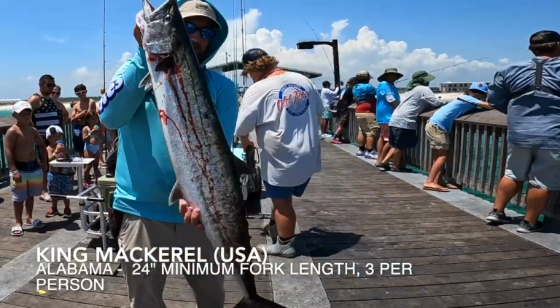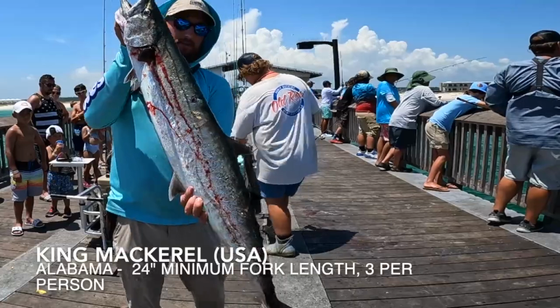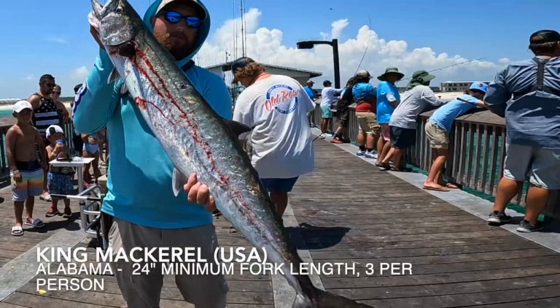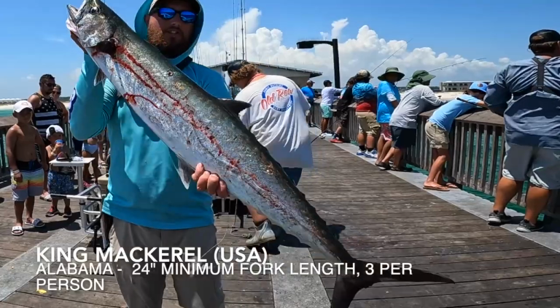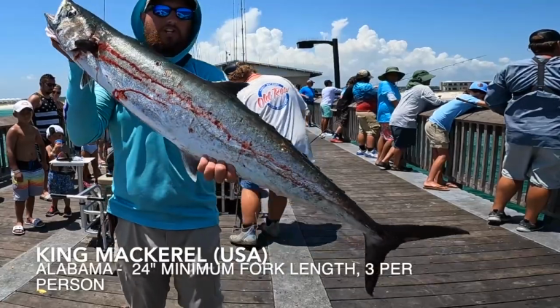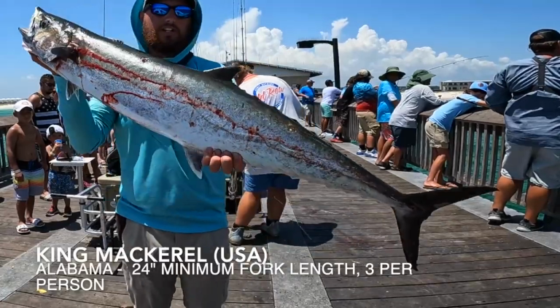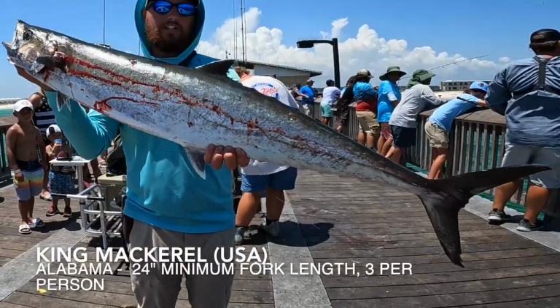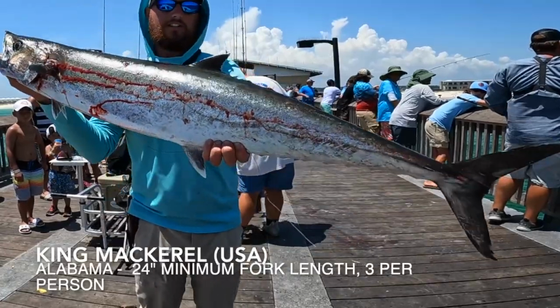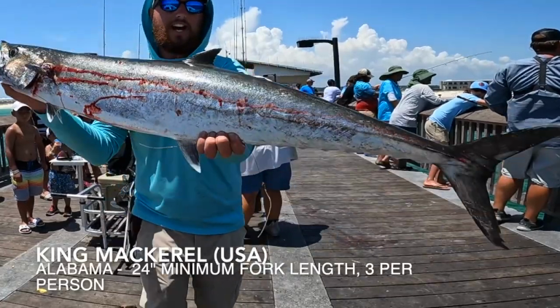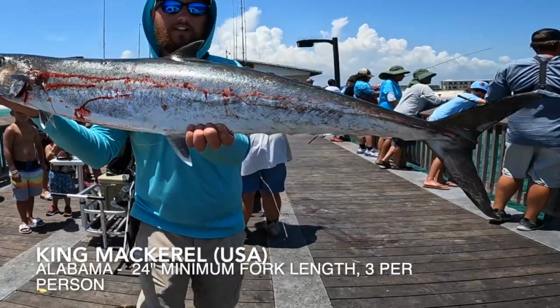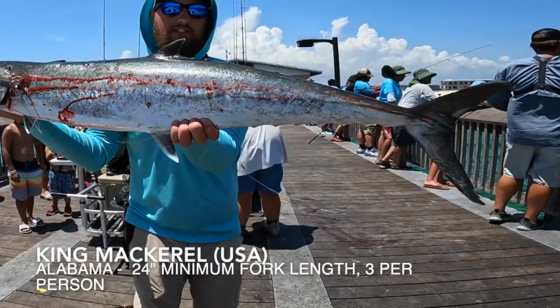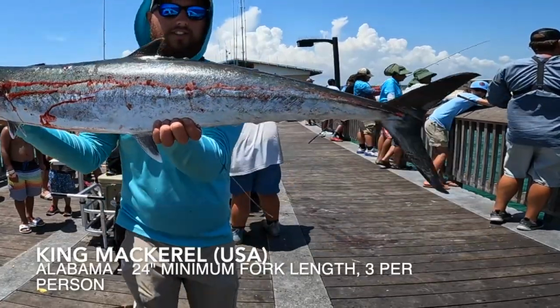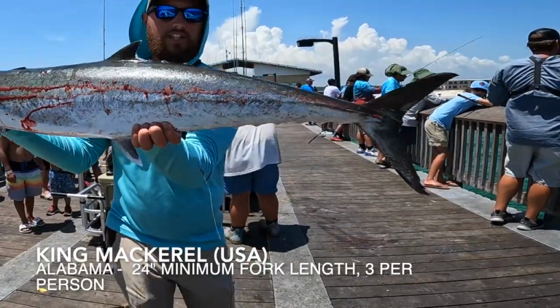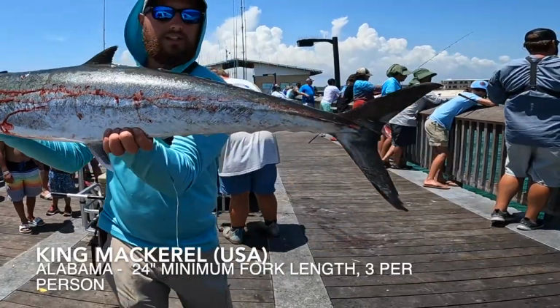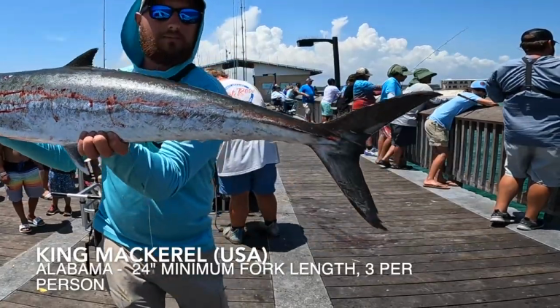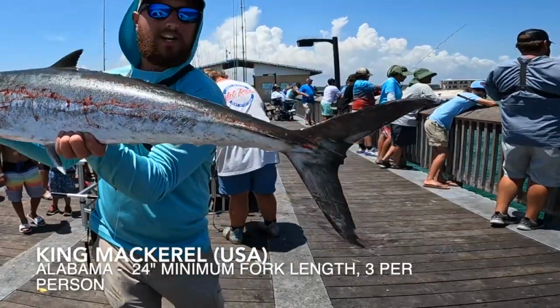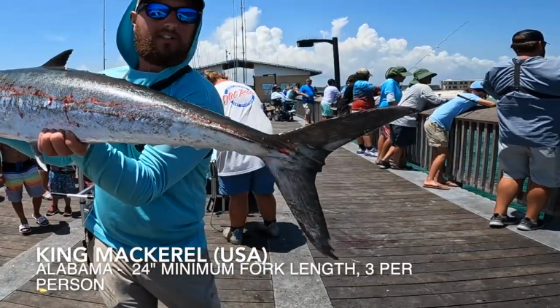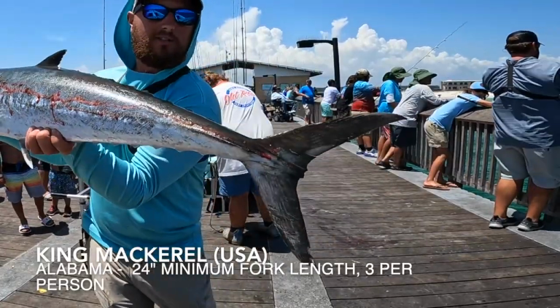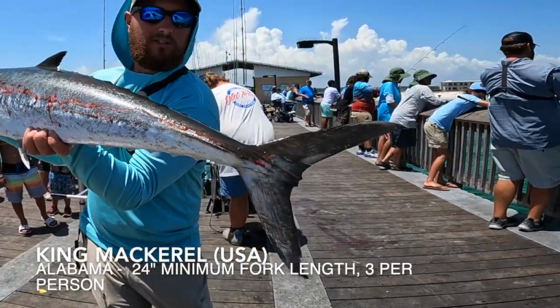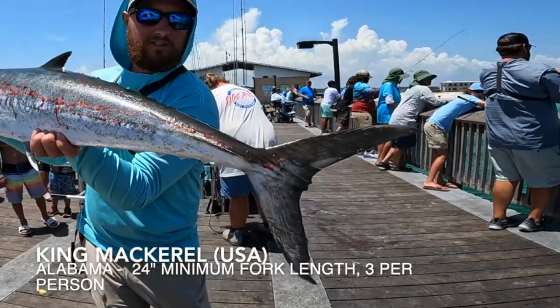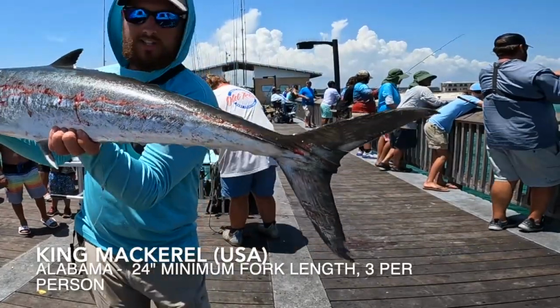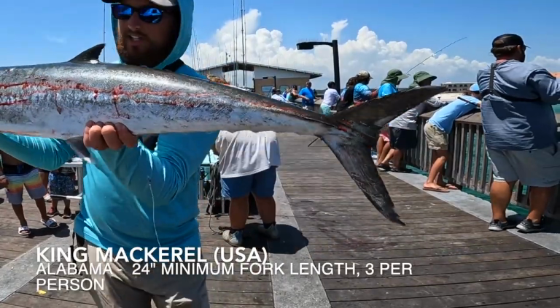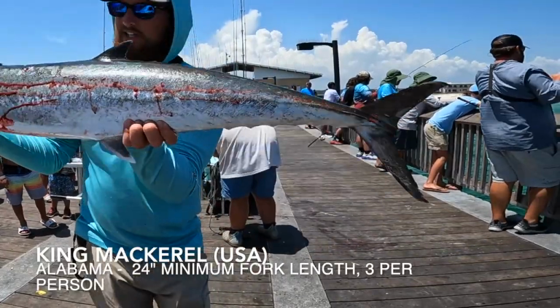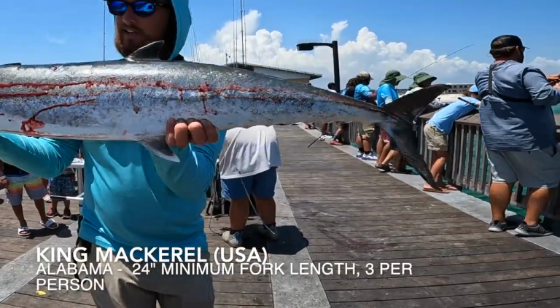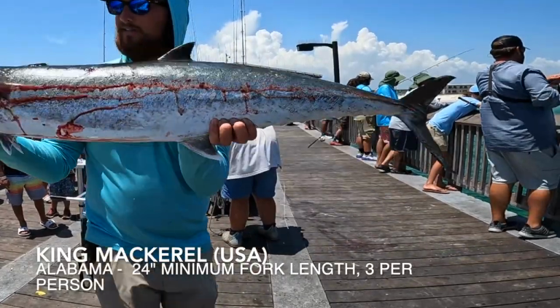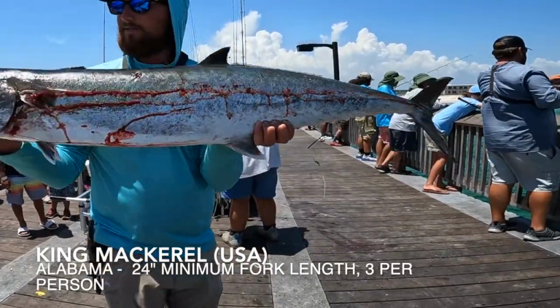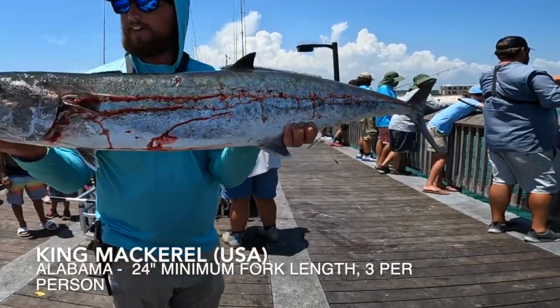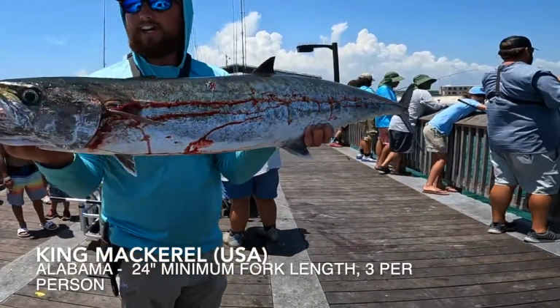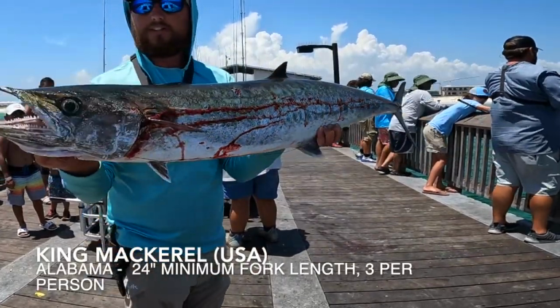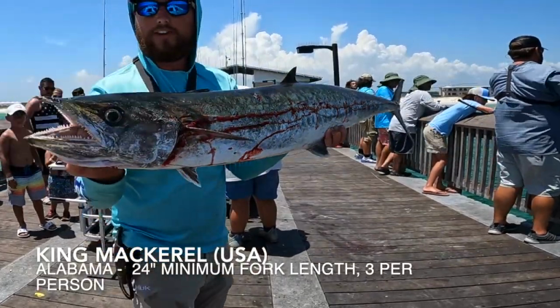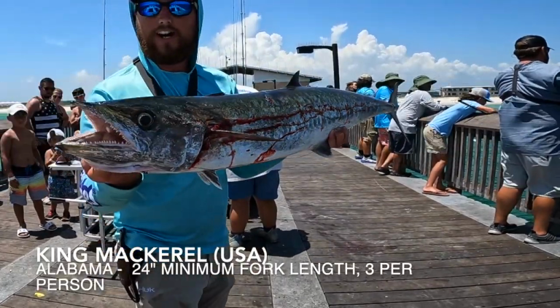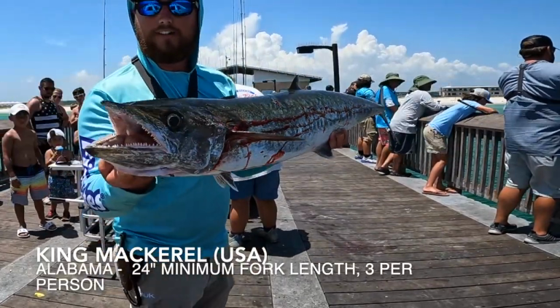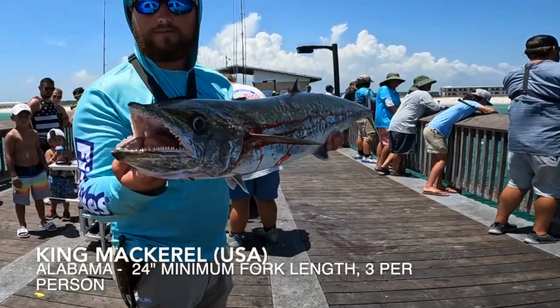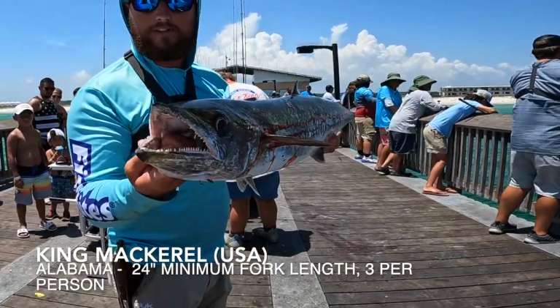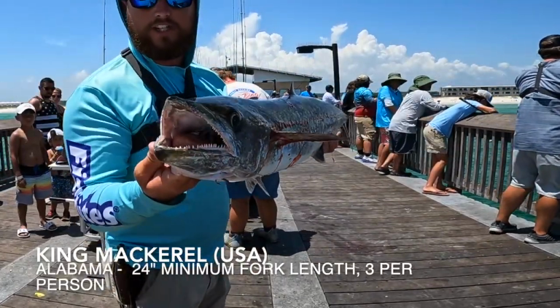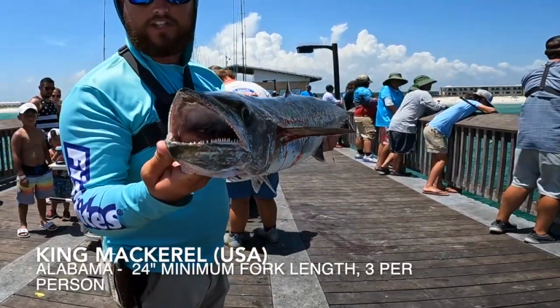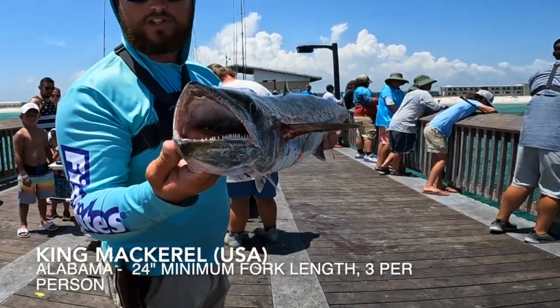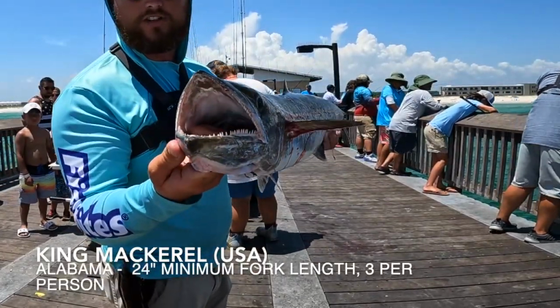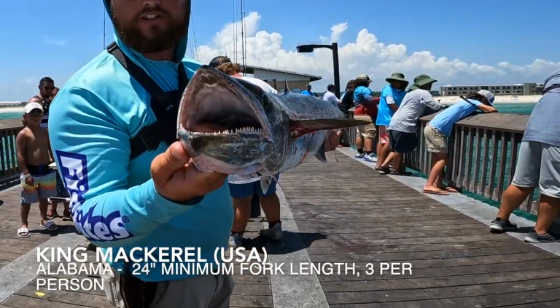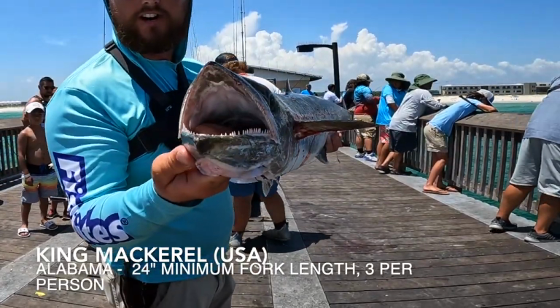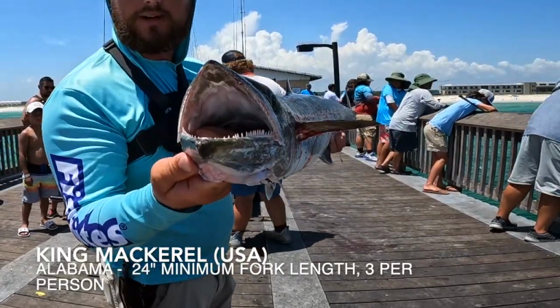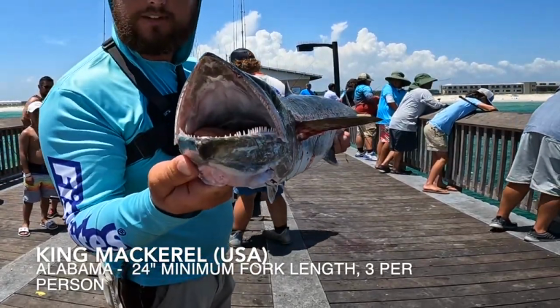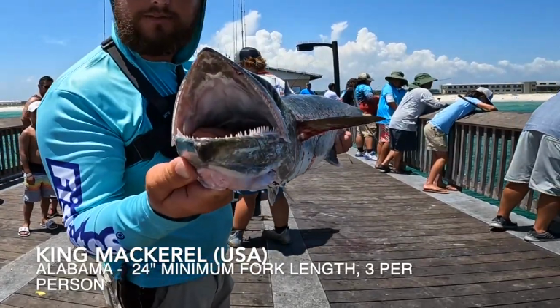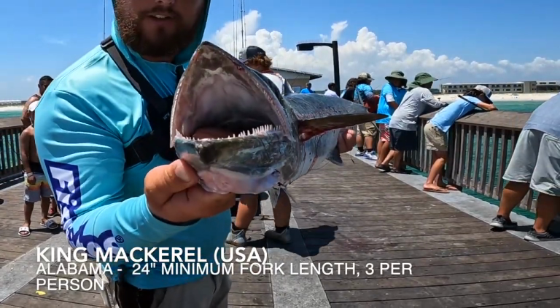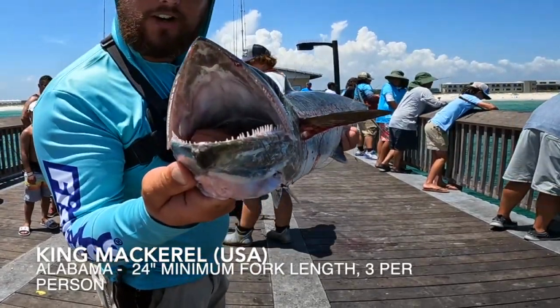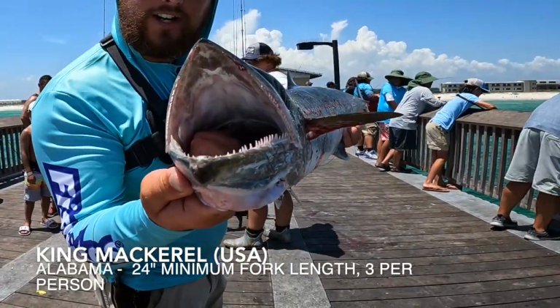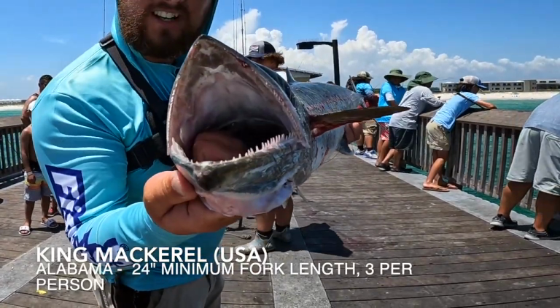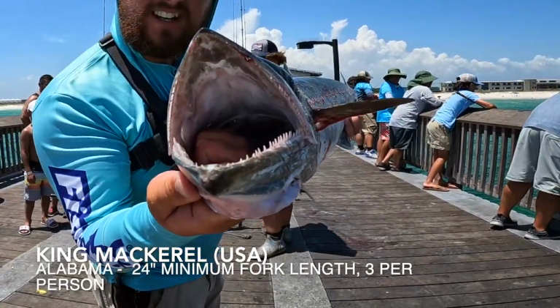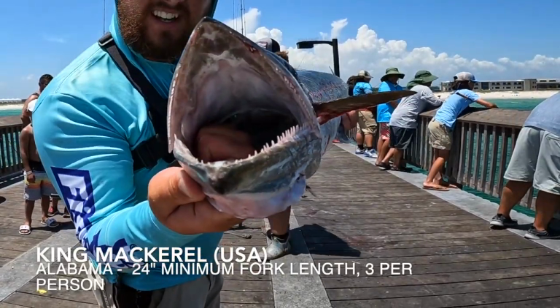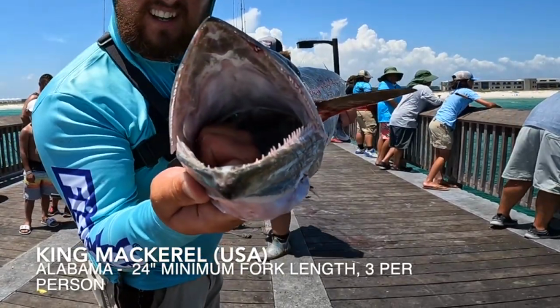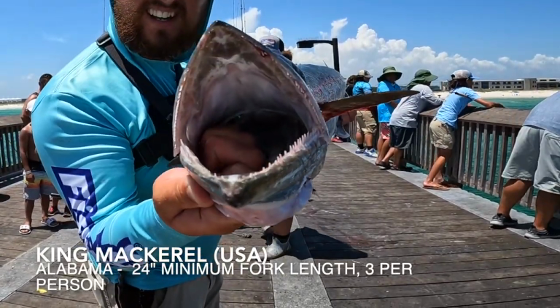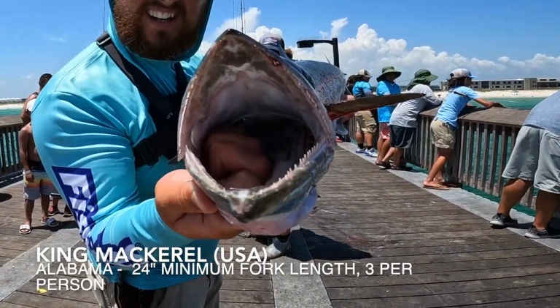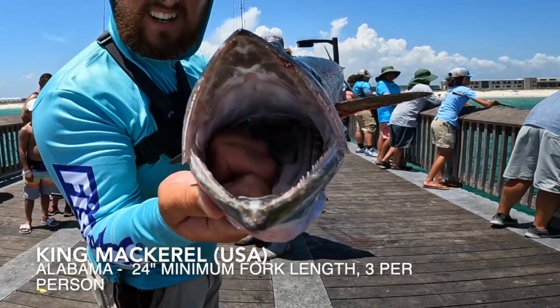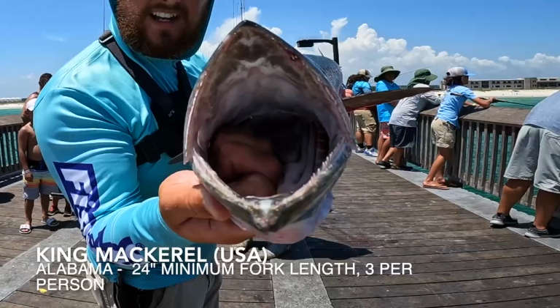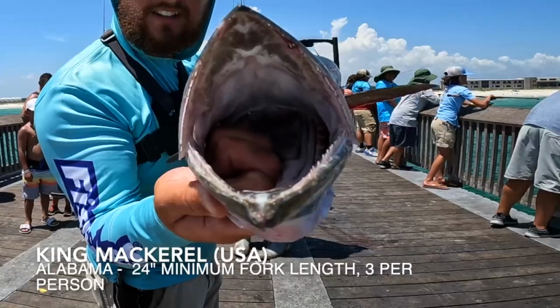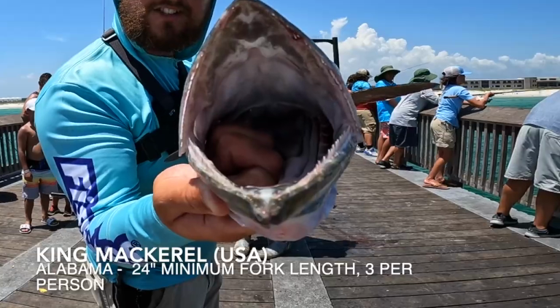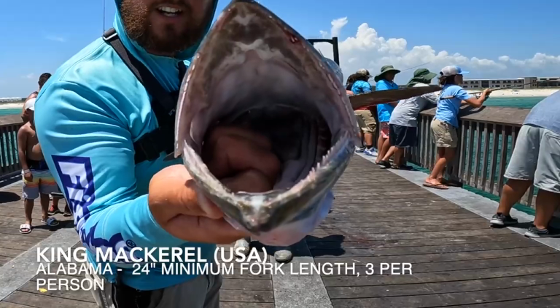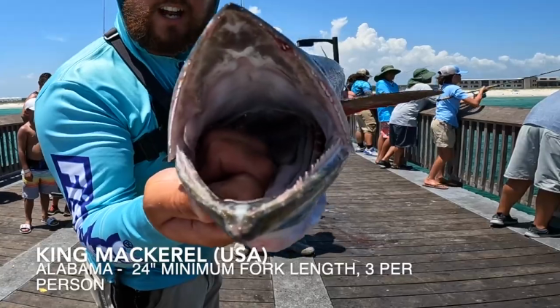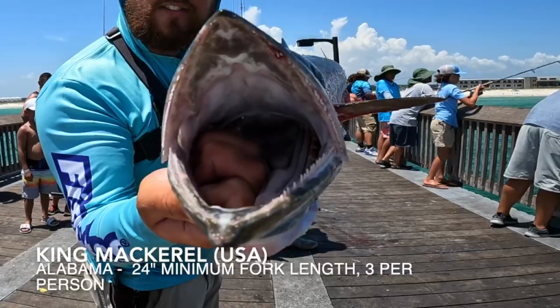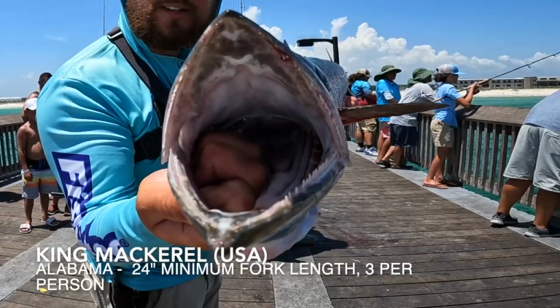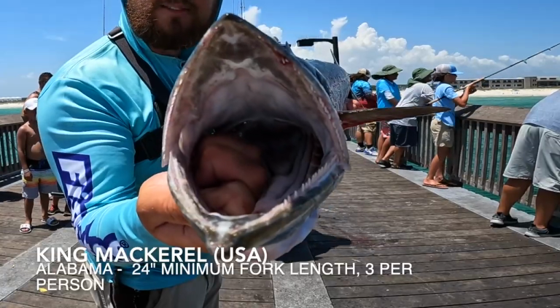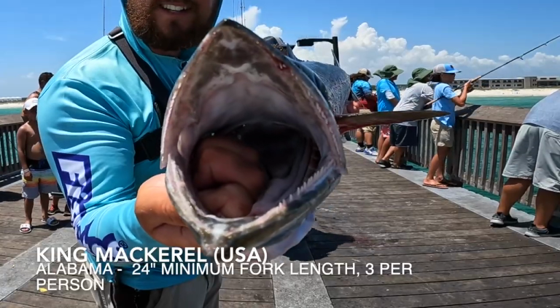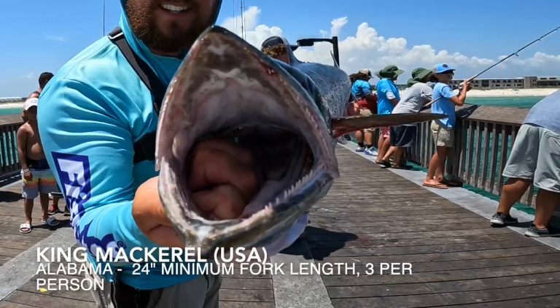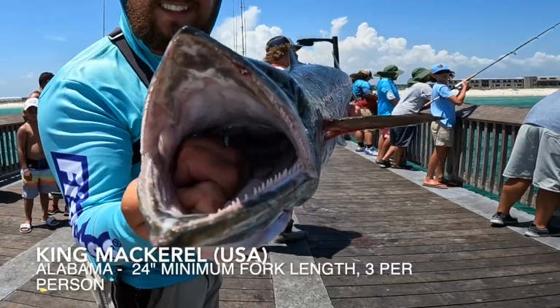Just landed this beautiful king — check that out! A little bit bigger than the one I landed last week. Drake over here — you saw his on camera — and then he was able to return the favor and gaff mine for me, so I appreciate it, bro. But check these out, these are king mackerel — fast, fighting fish, they're incredibly fun. Check out them teeth!